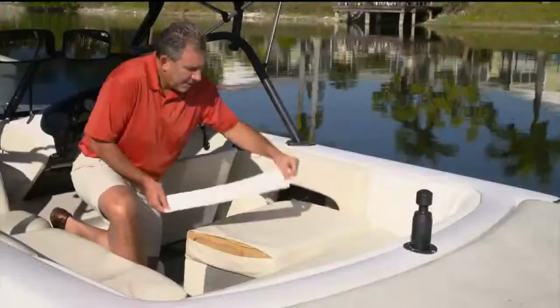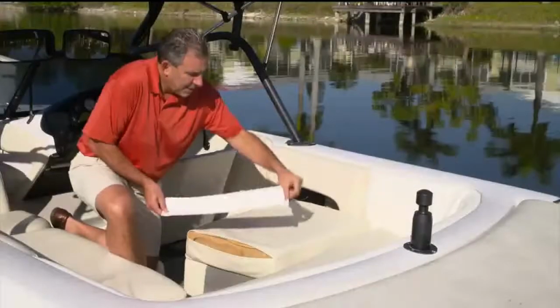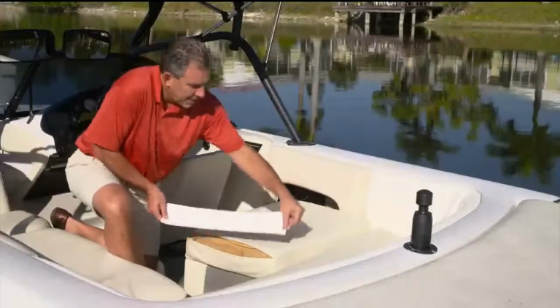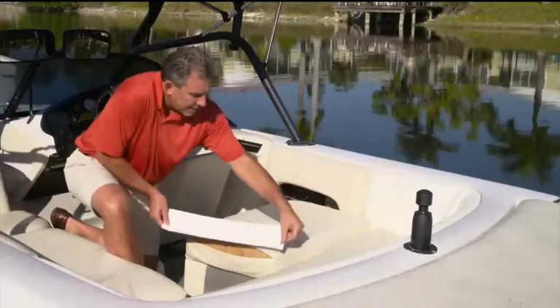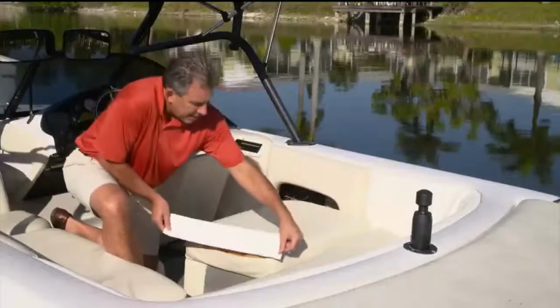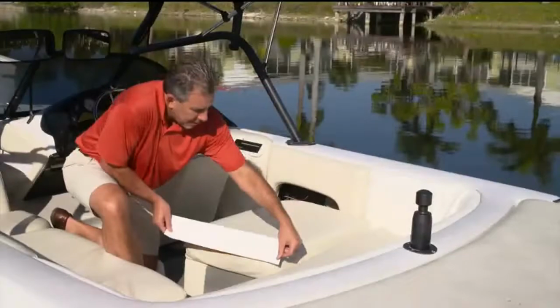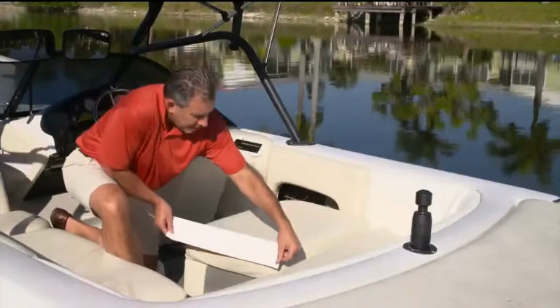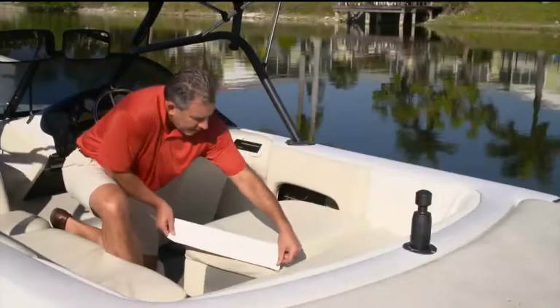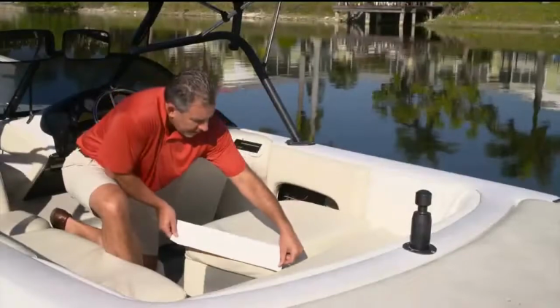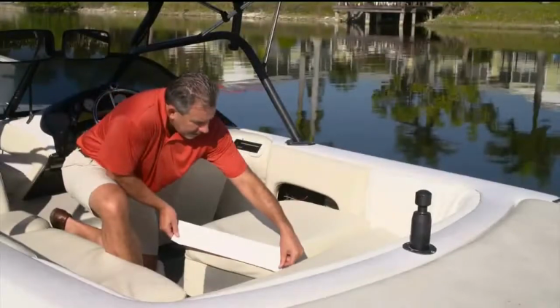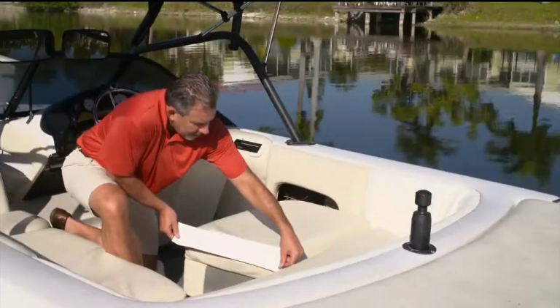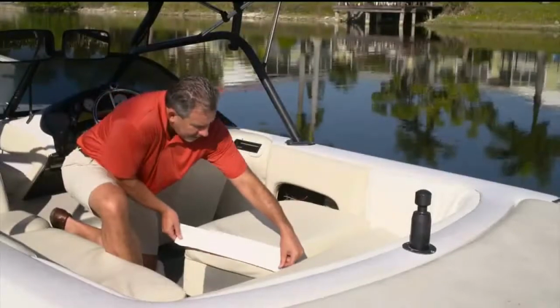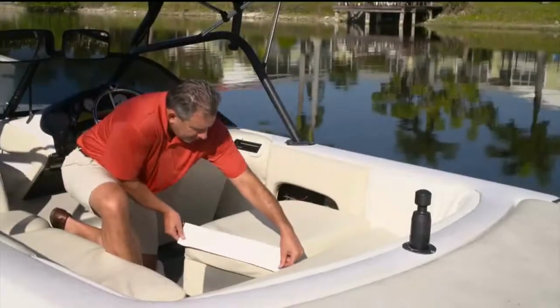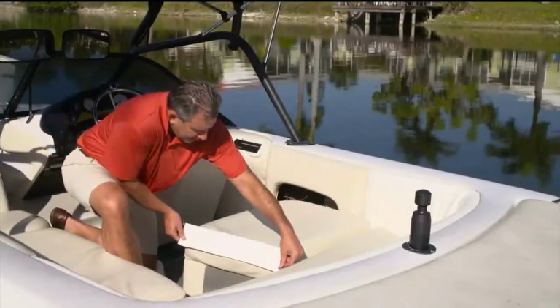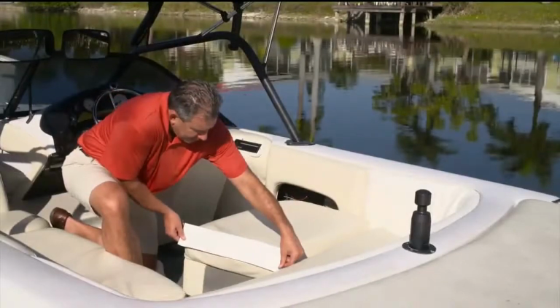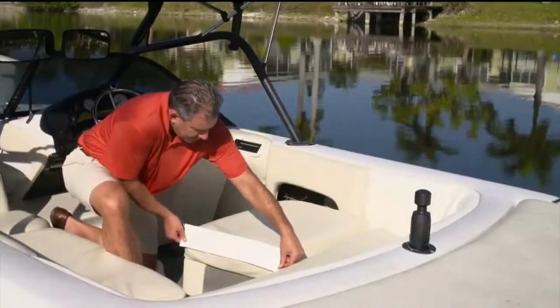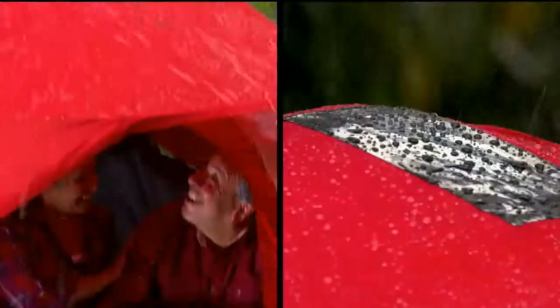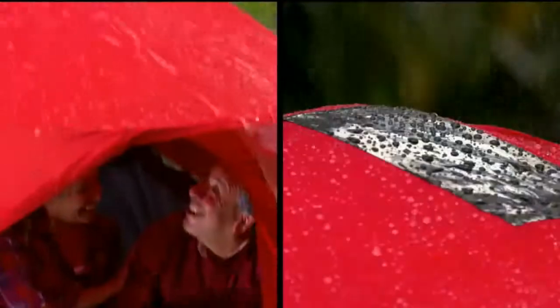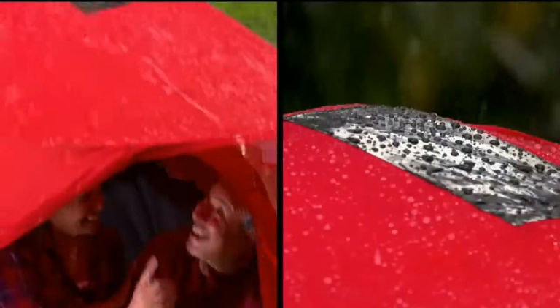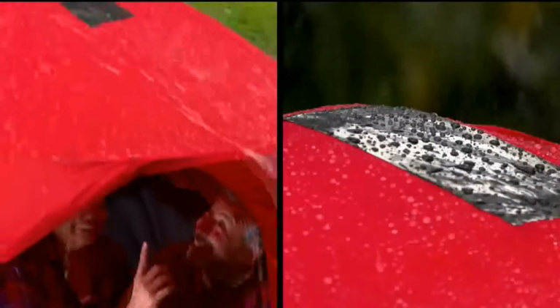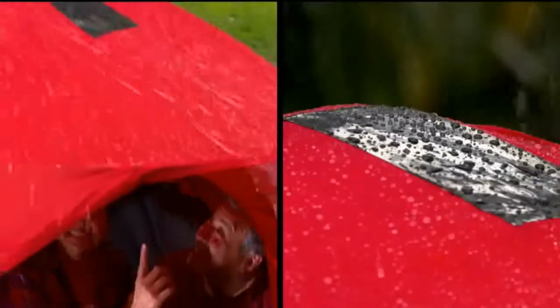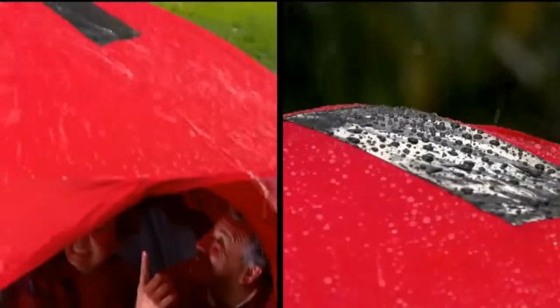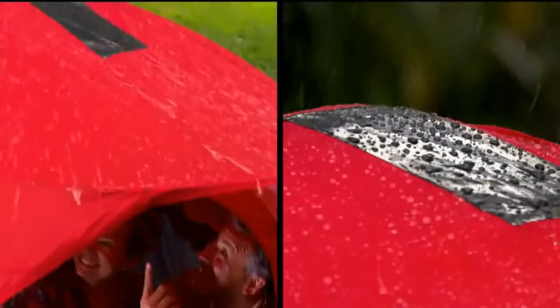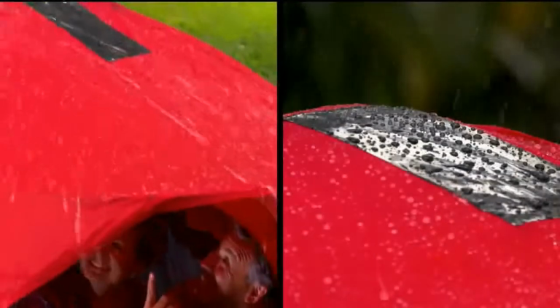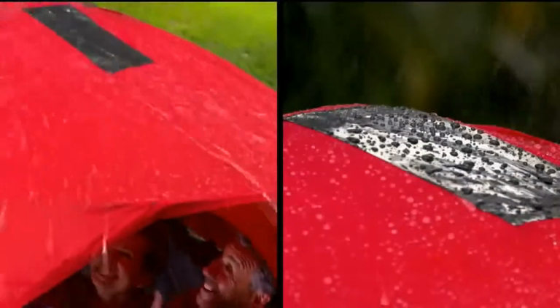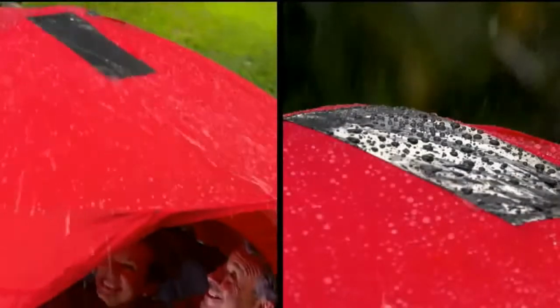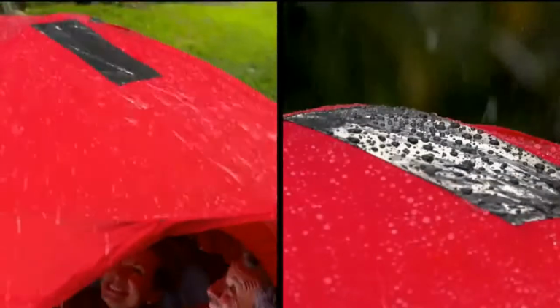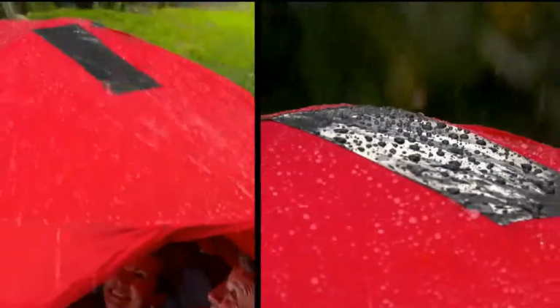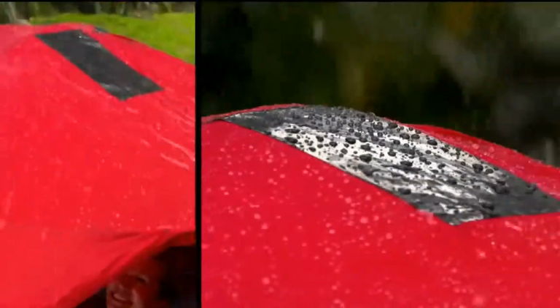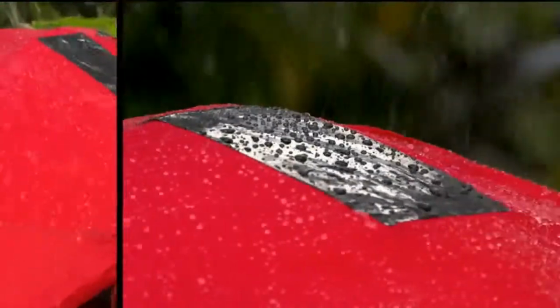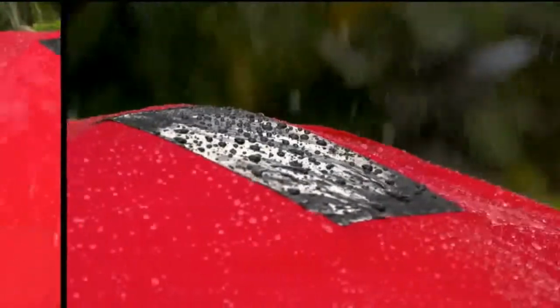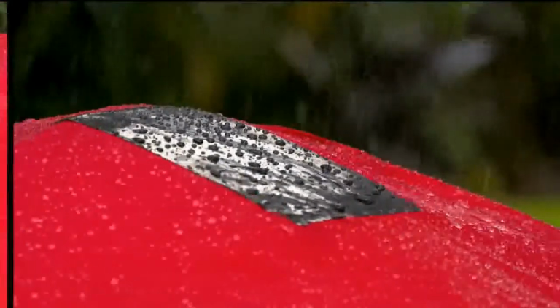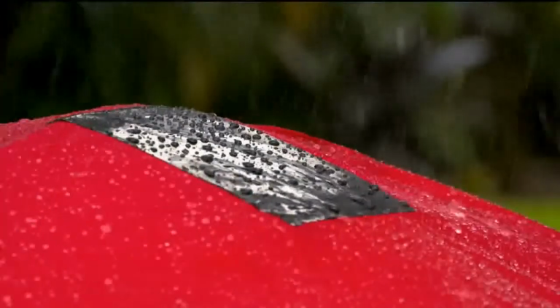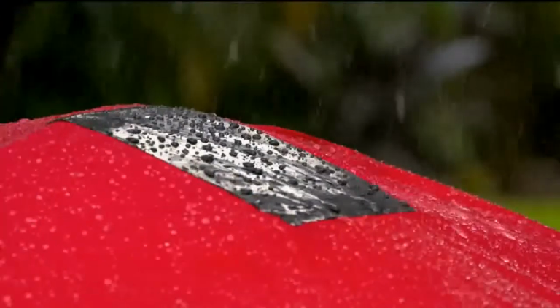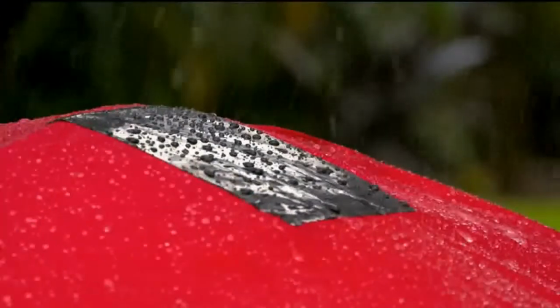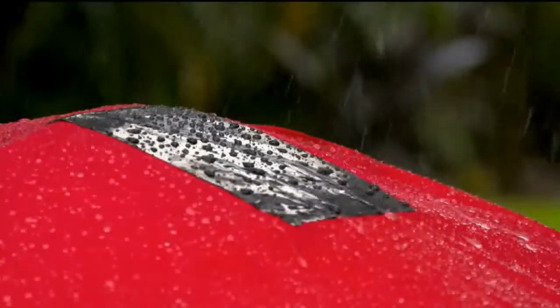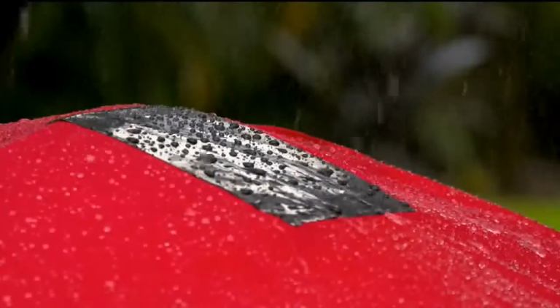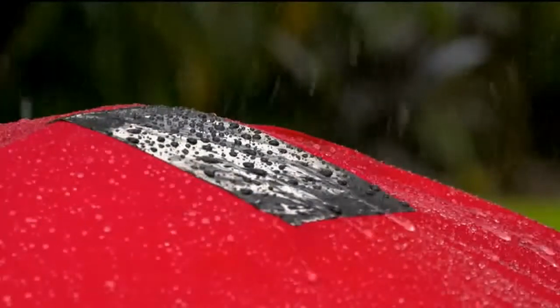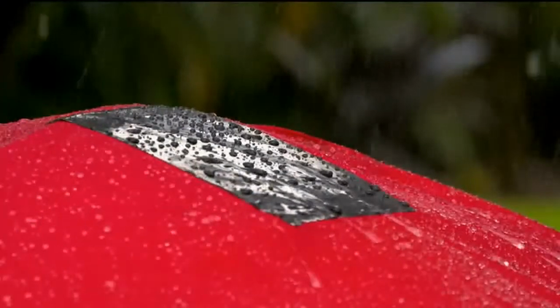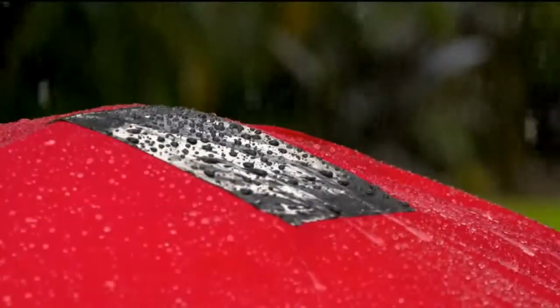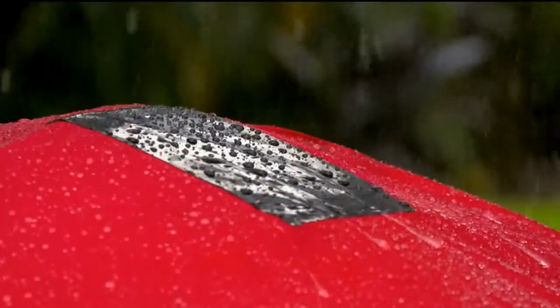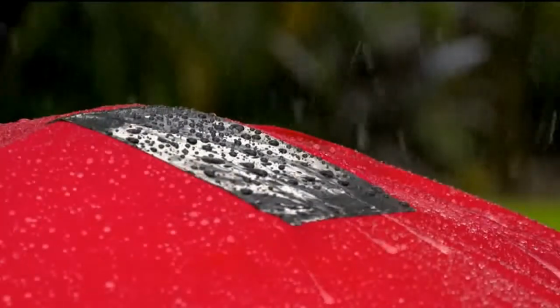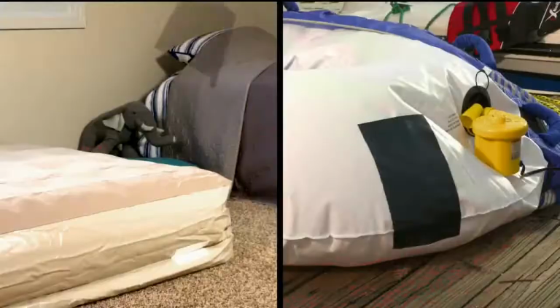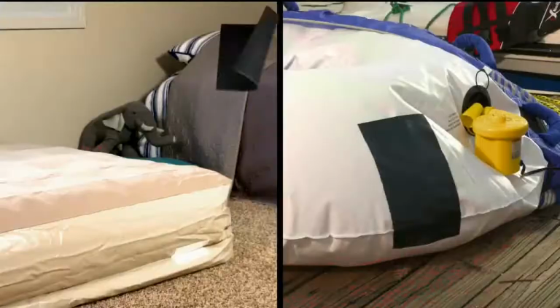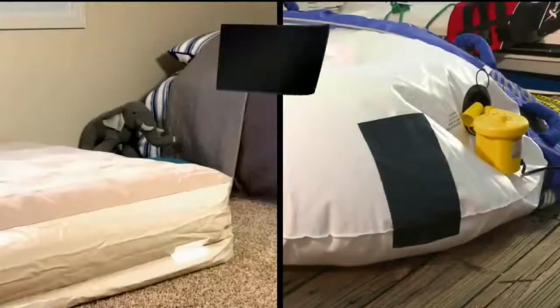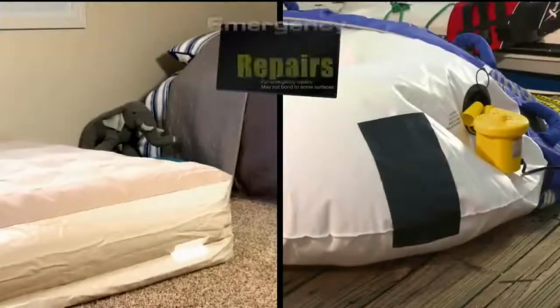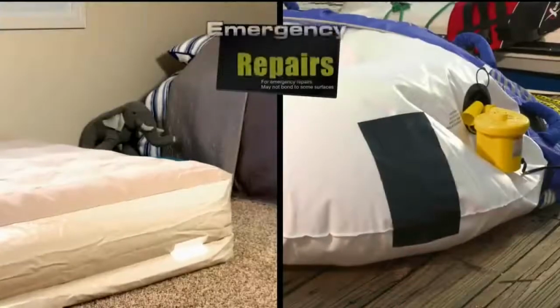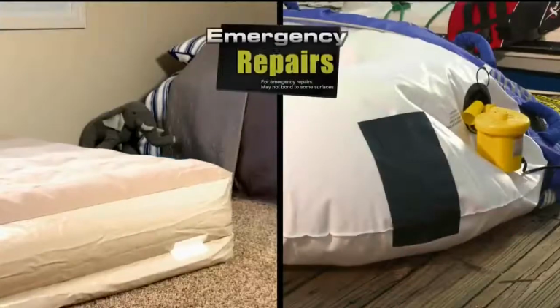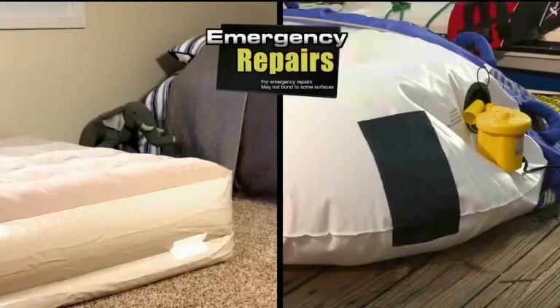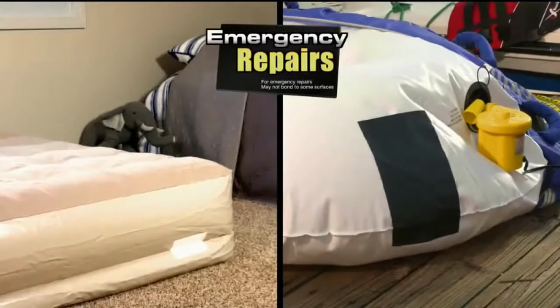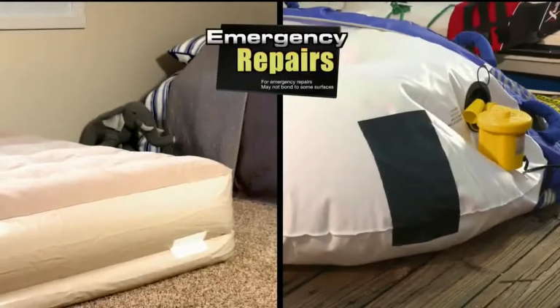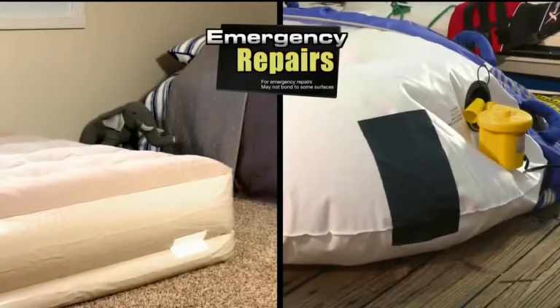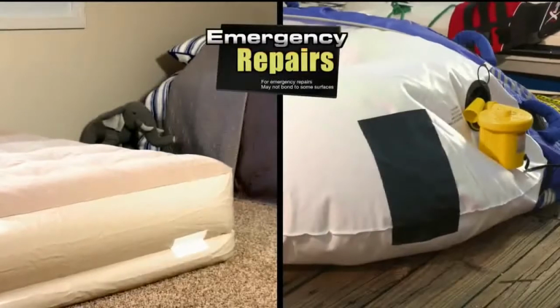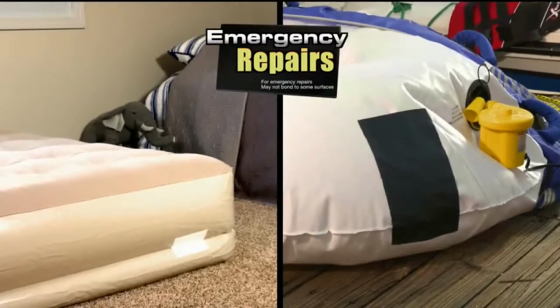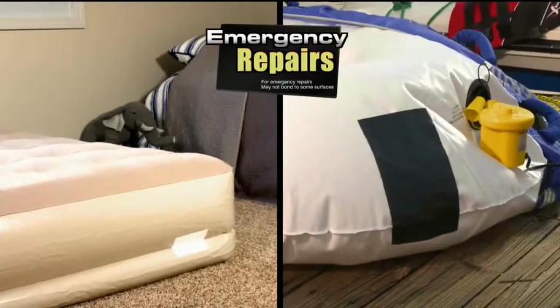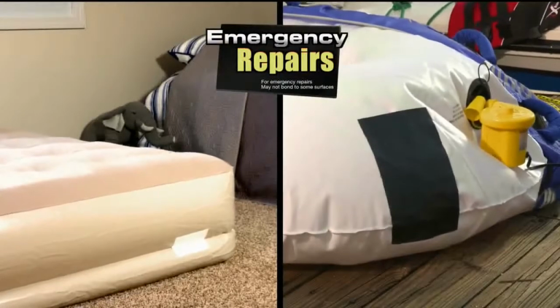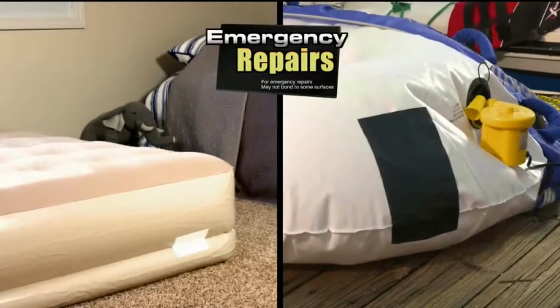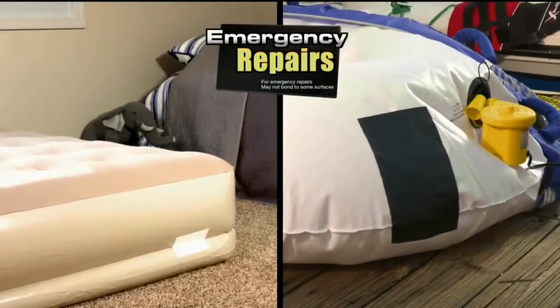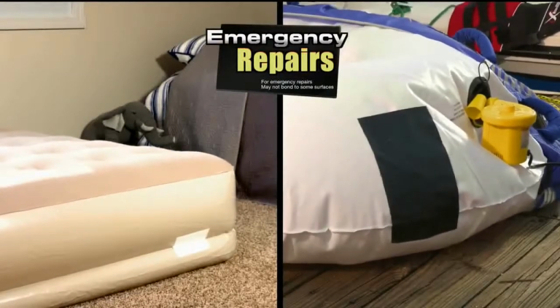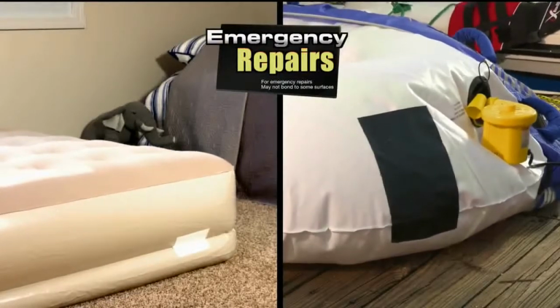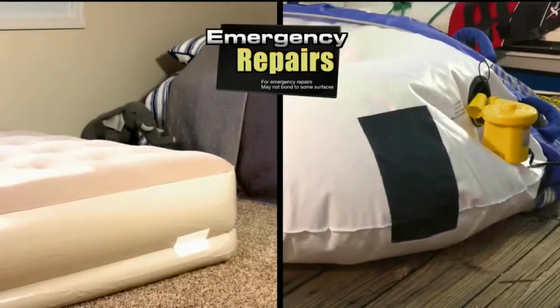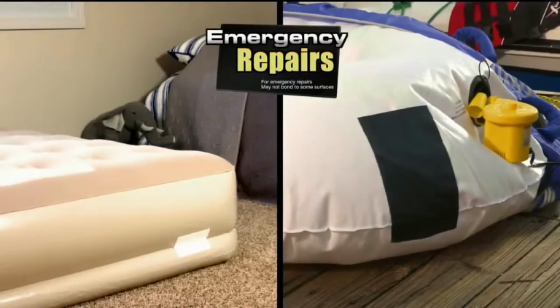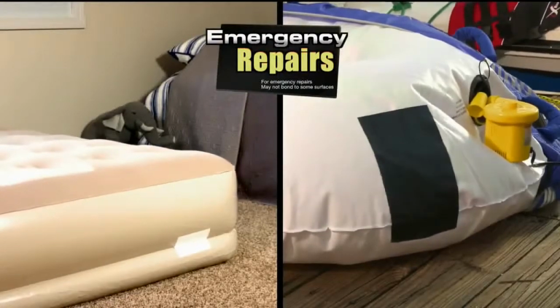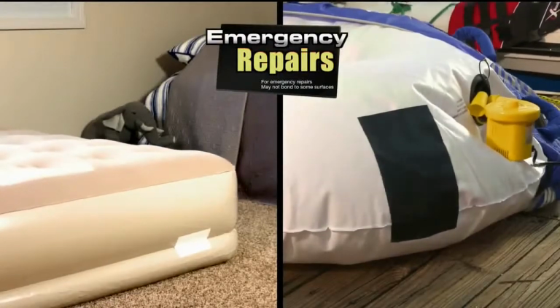Flex Tape is perfect for marine, outdoor, and camping gear. Even make emergency repairs on air mattresses and inflatables.